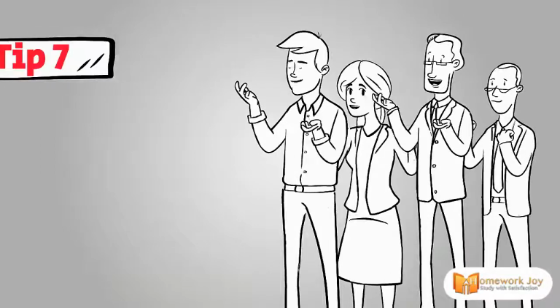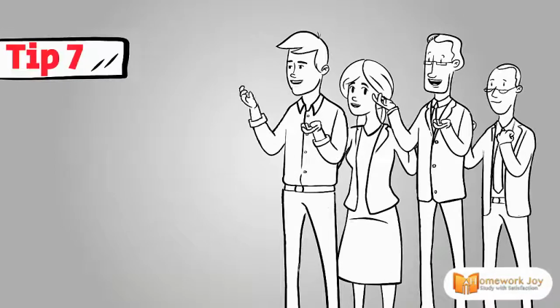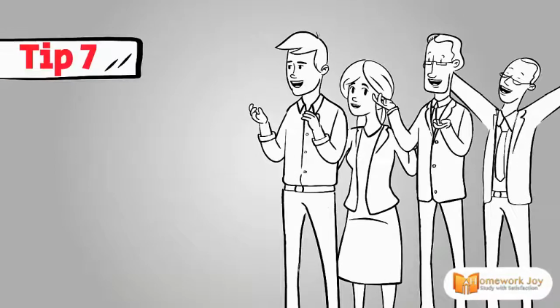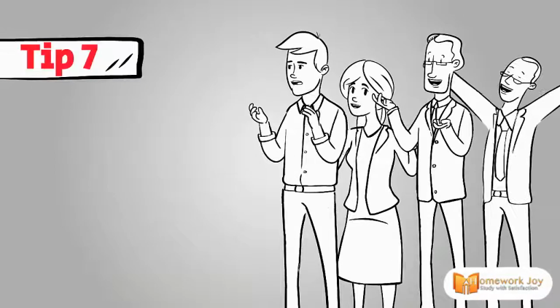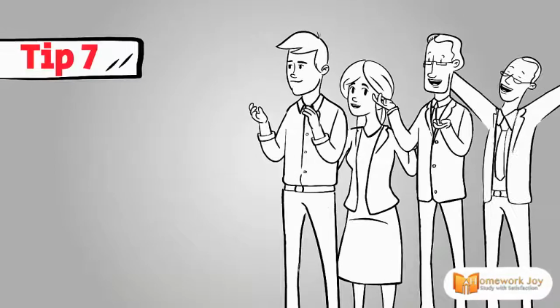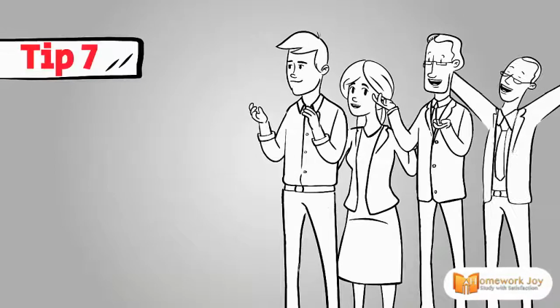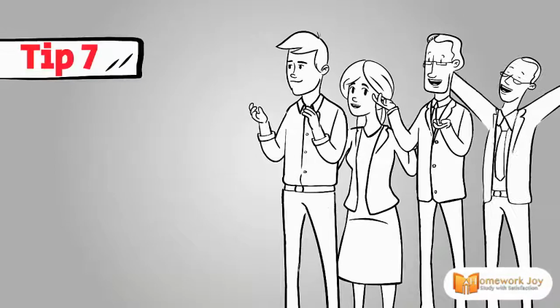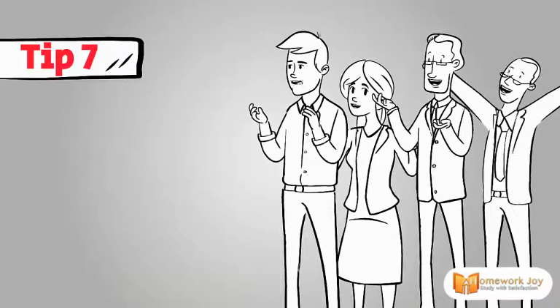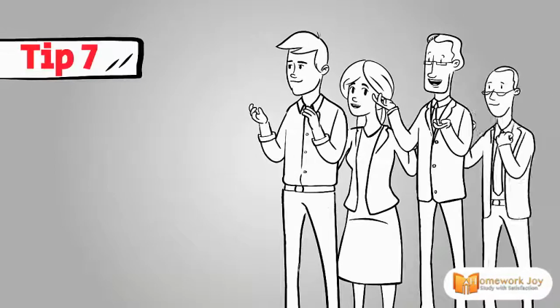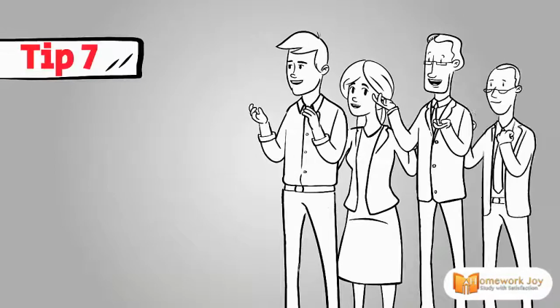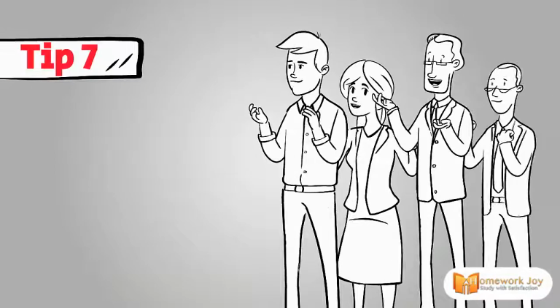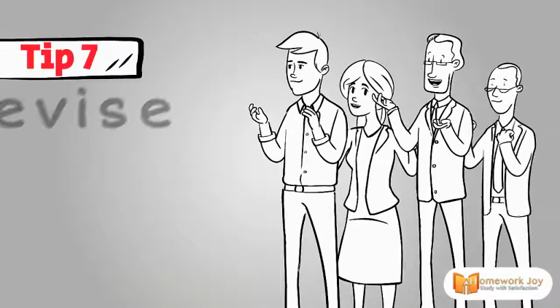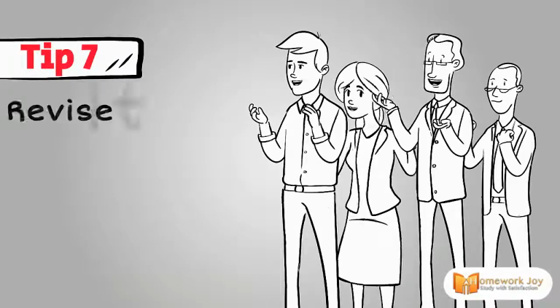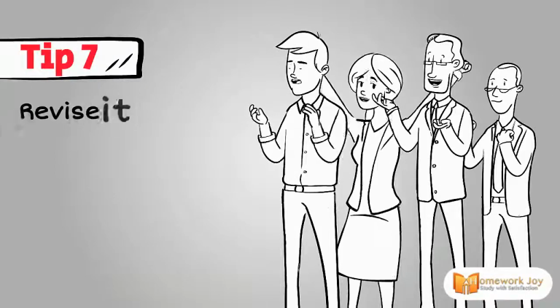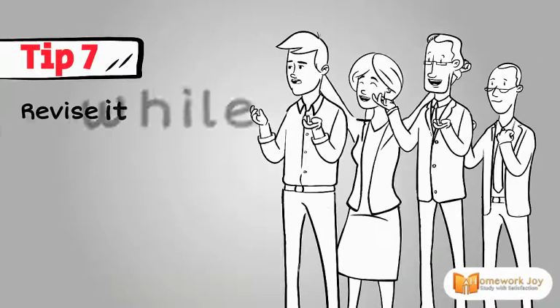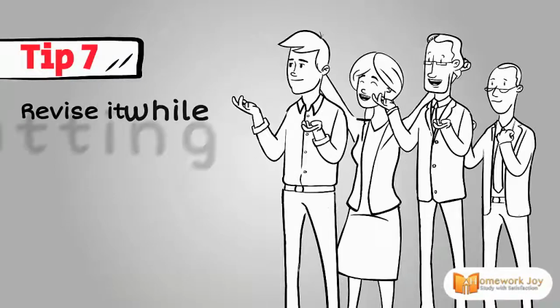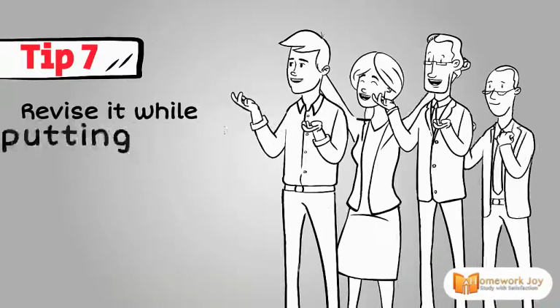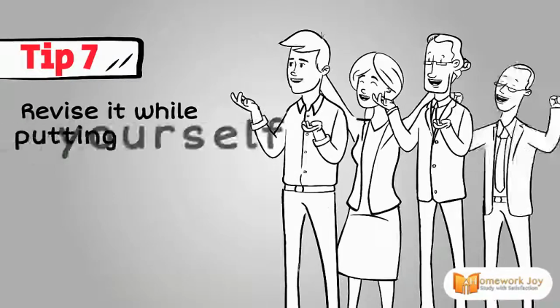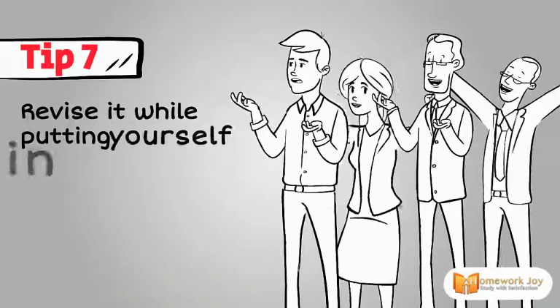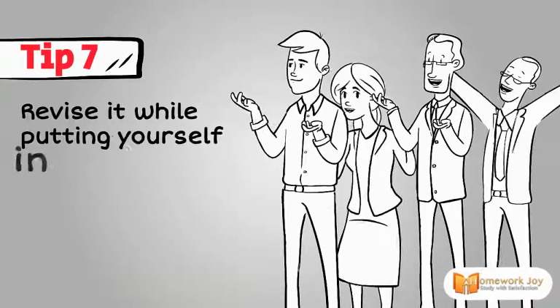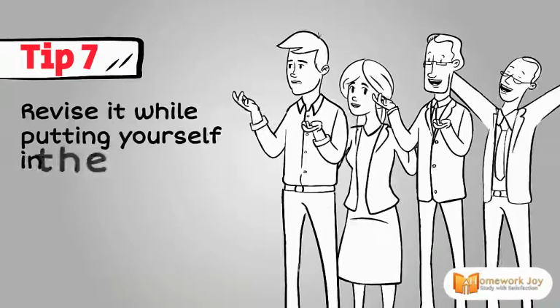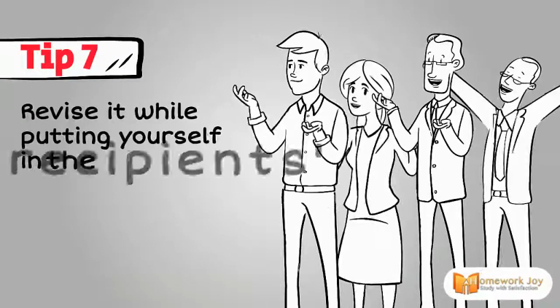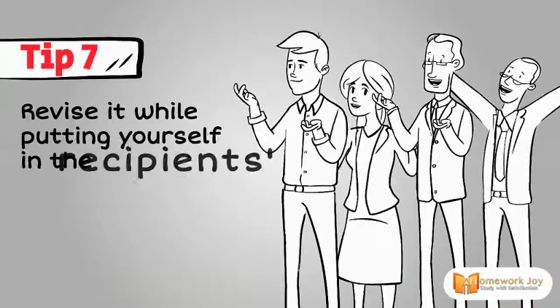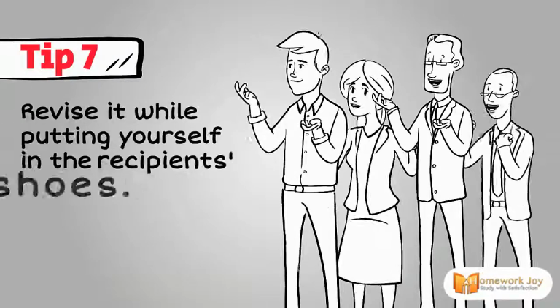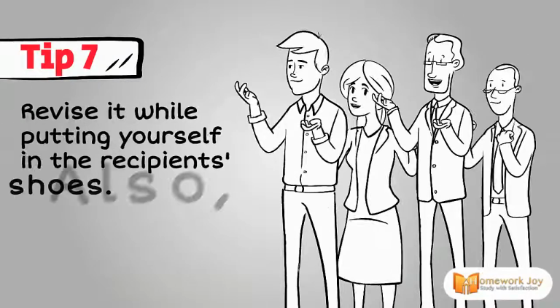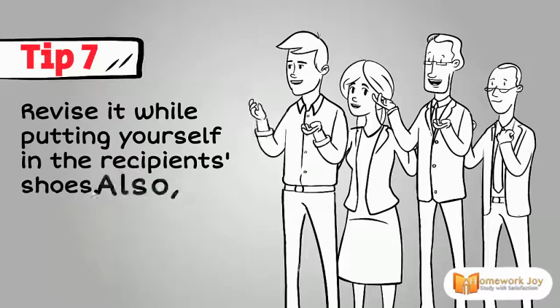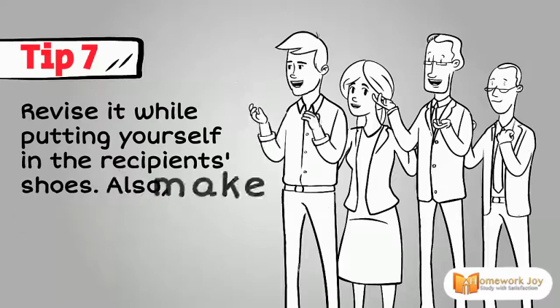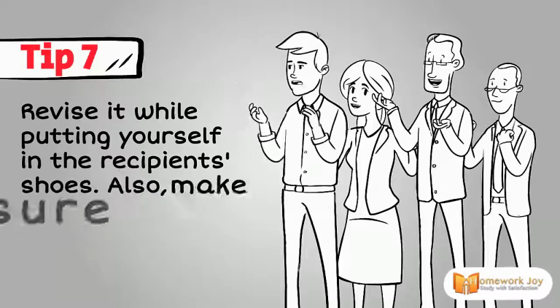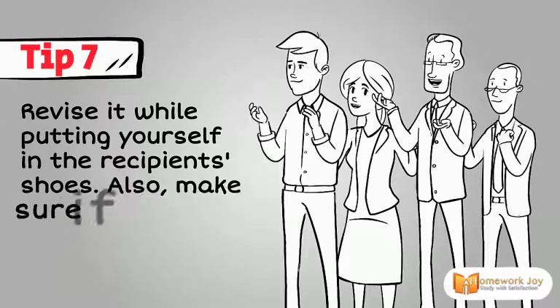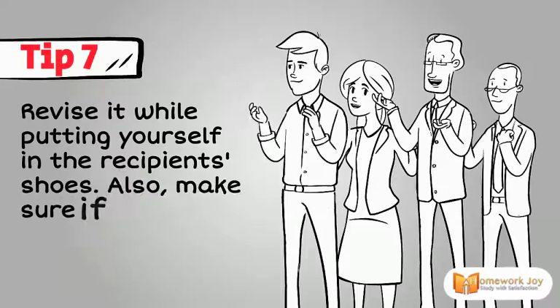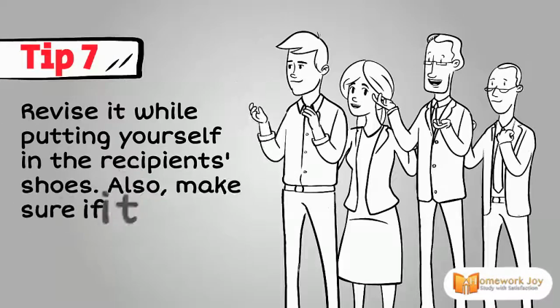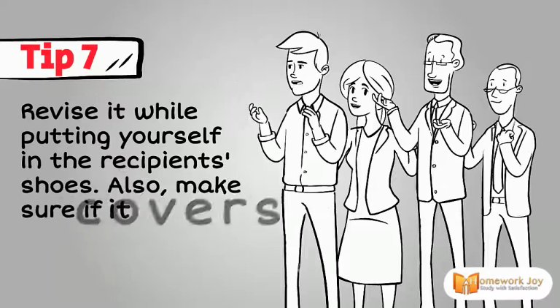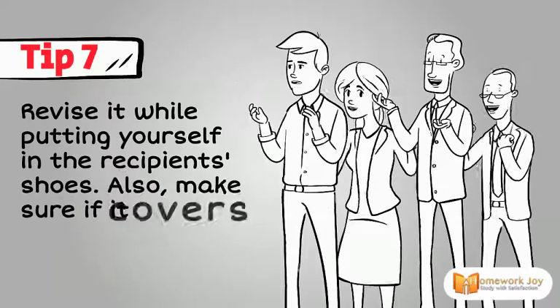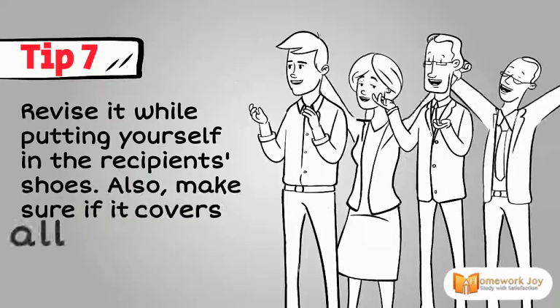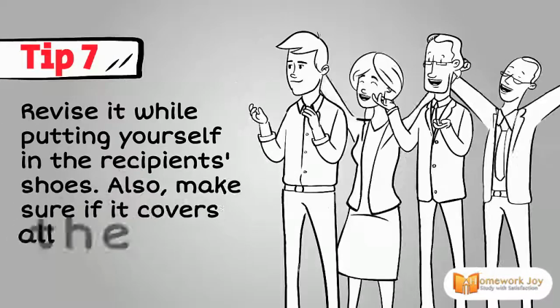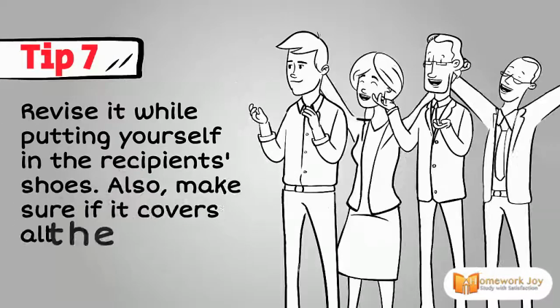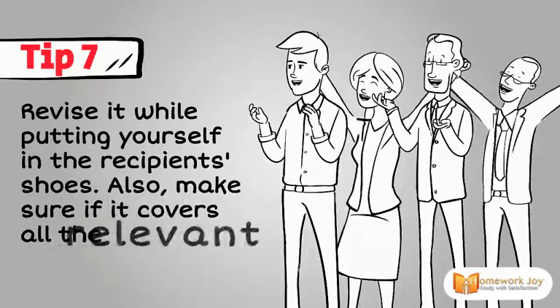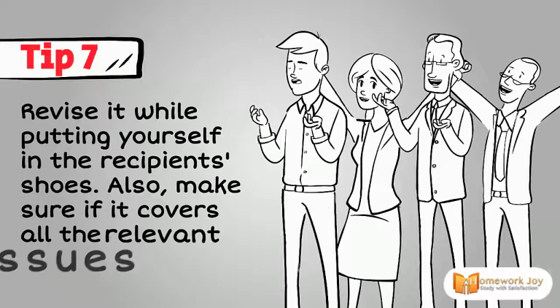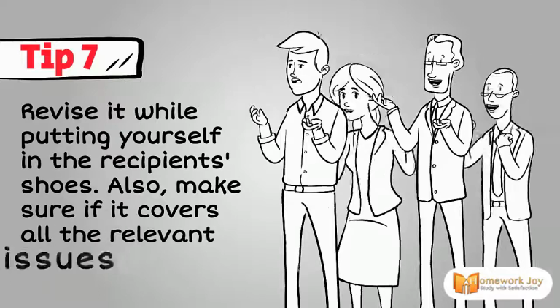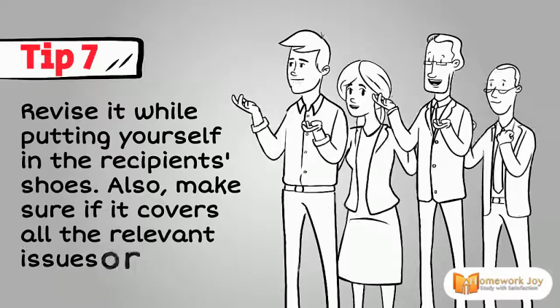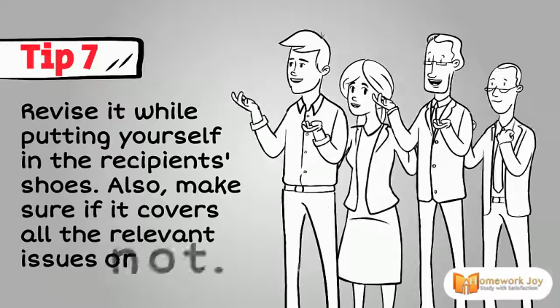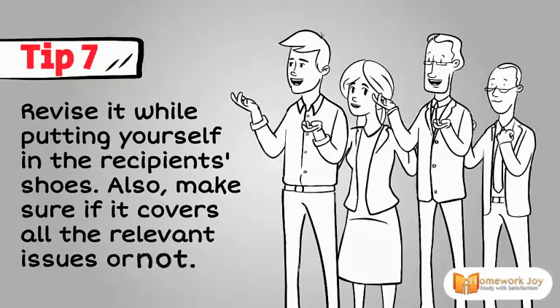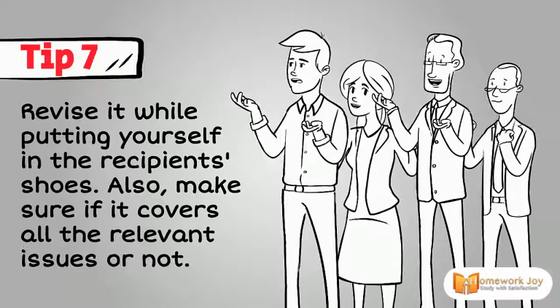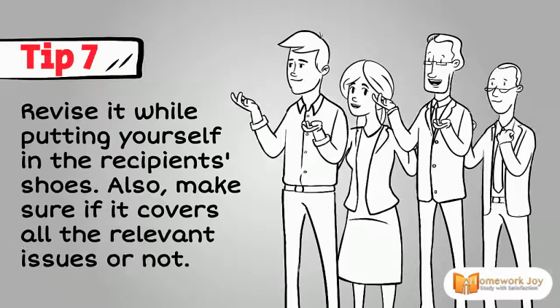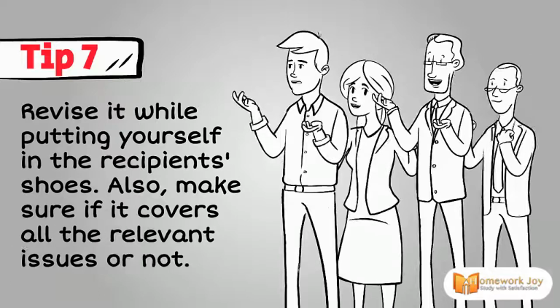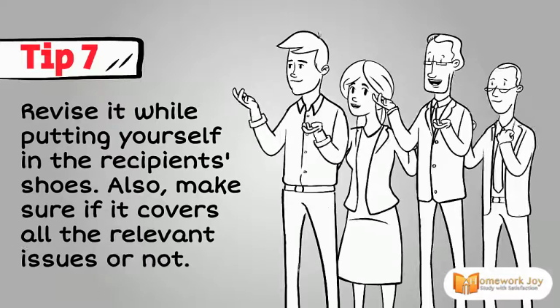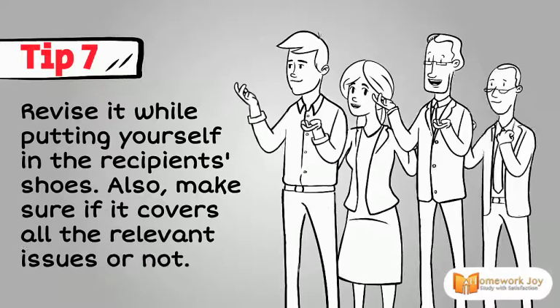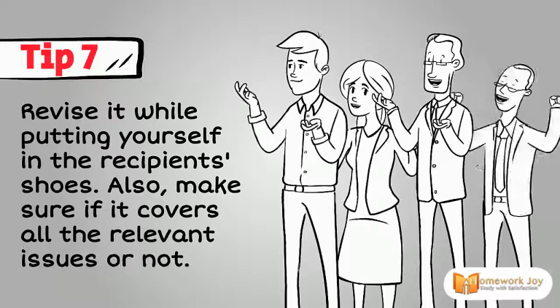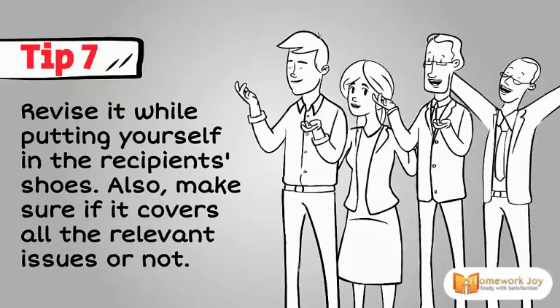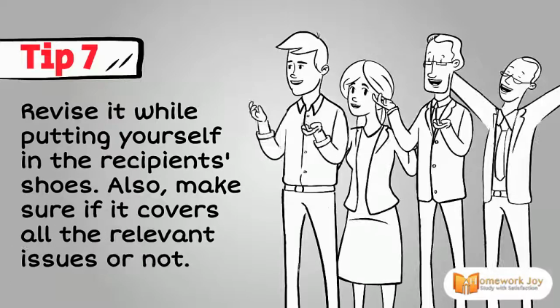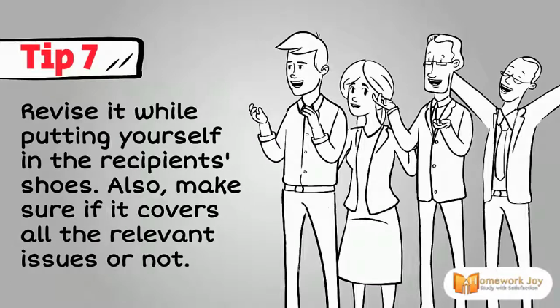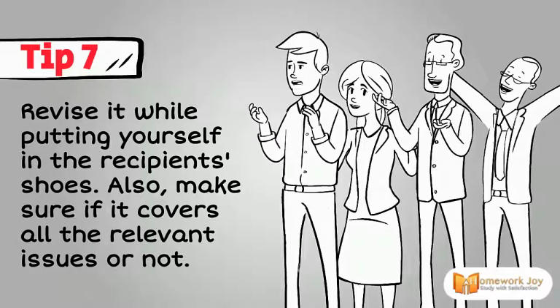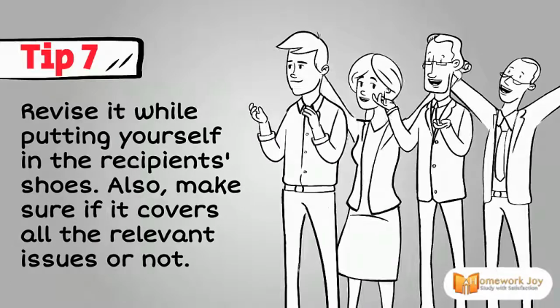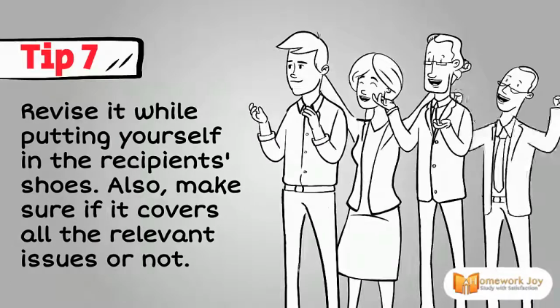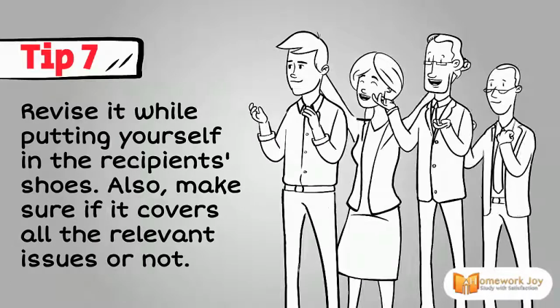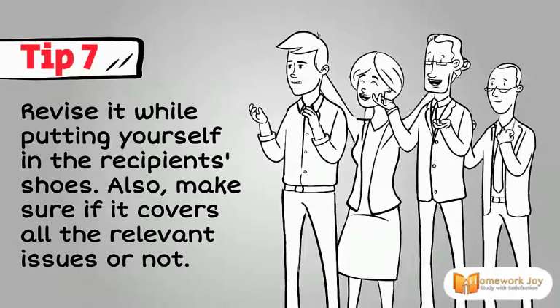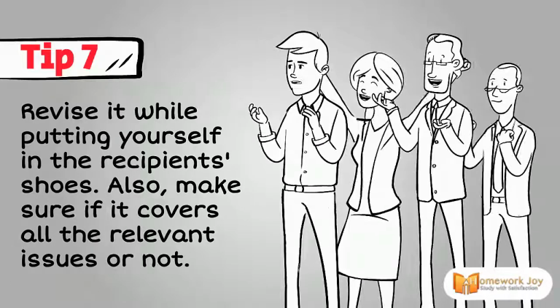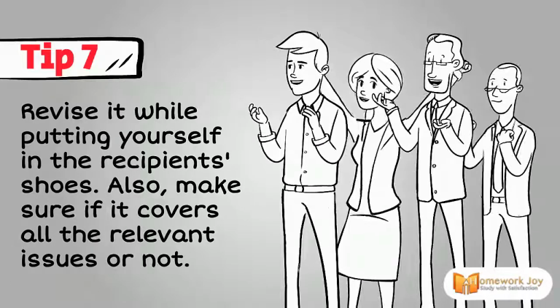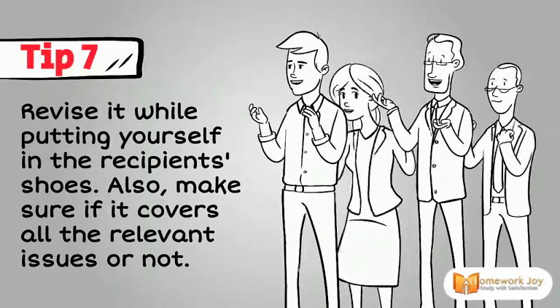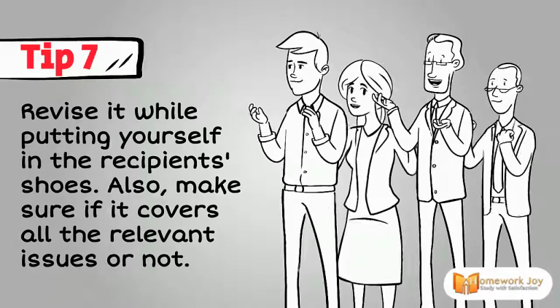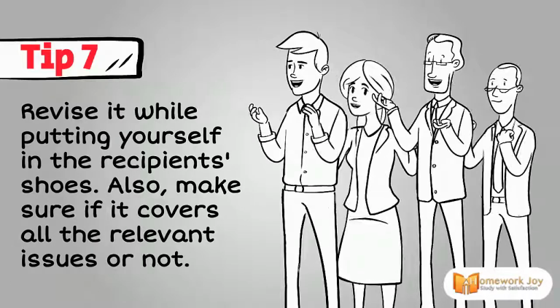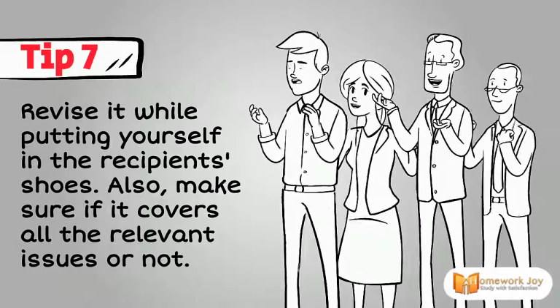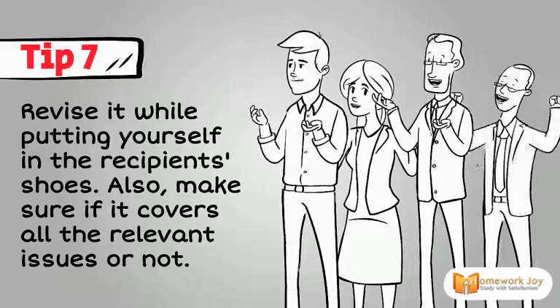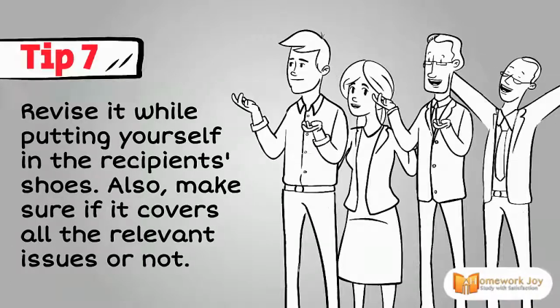Tip 7. Revise it while putting yourself in the recipient's shoes. Also, make sure it covers all the relevant issues.